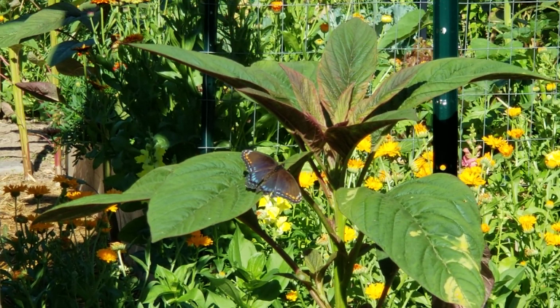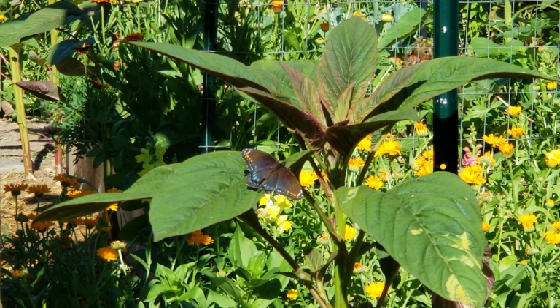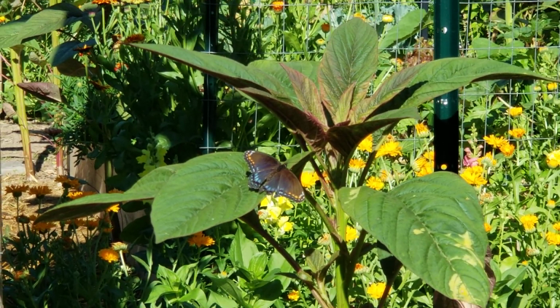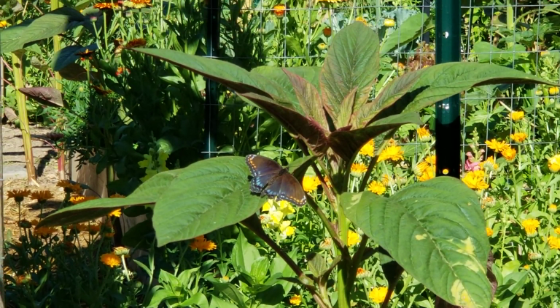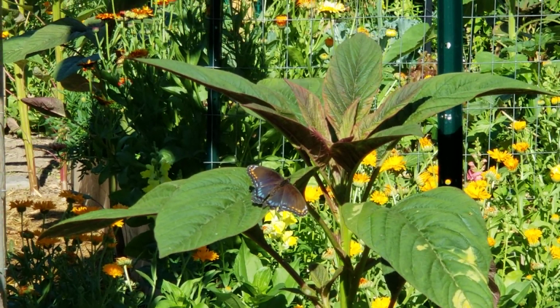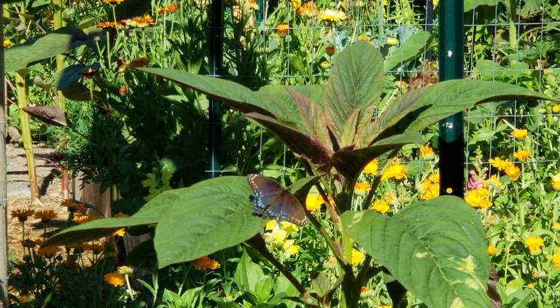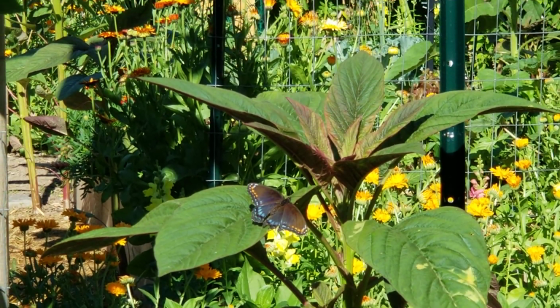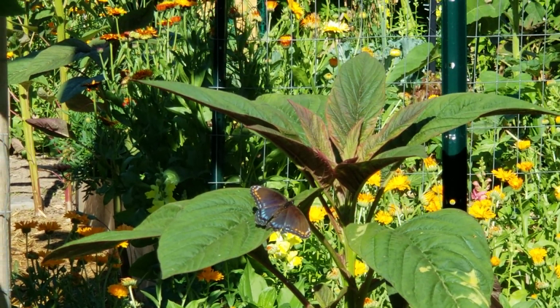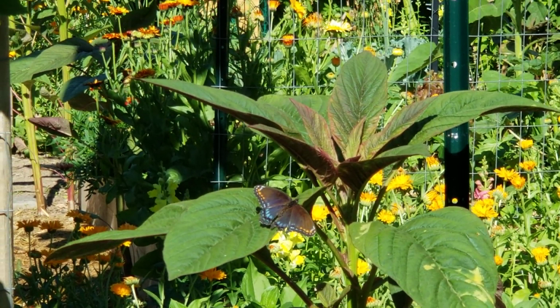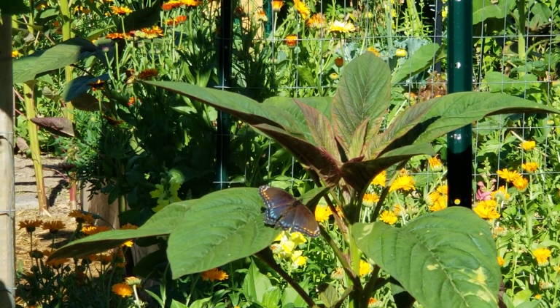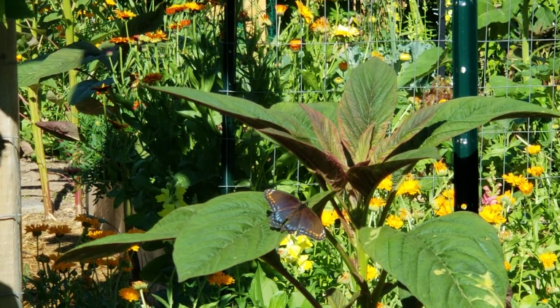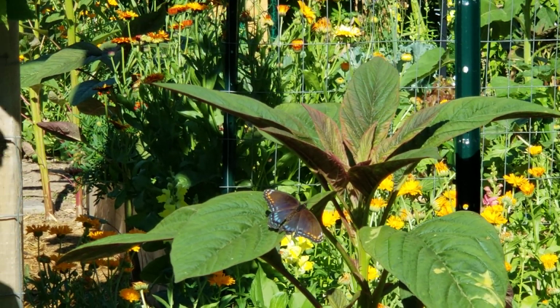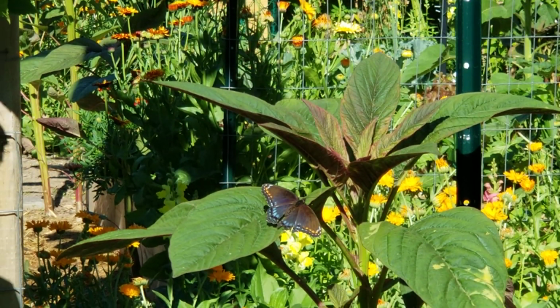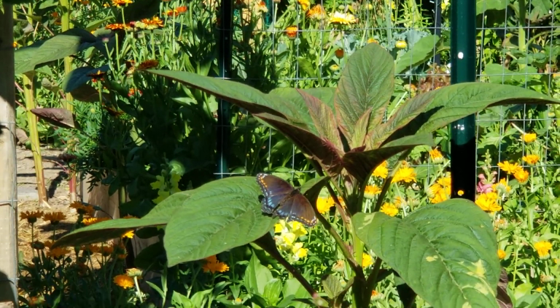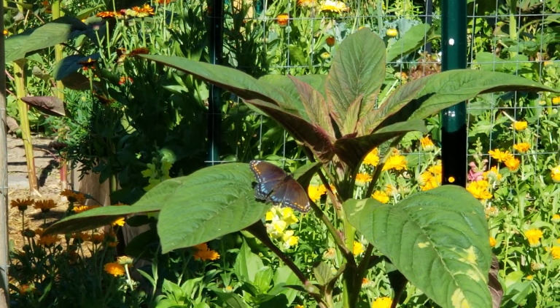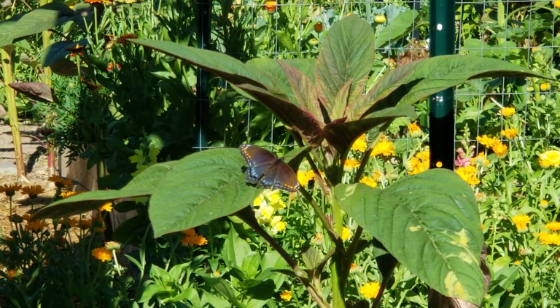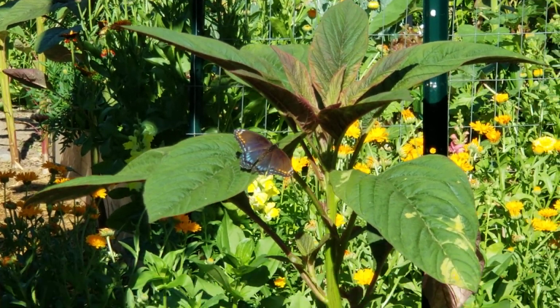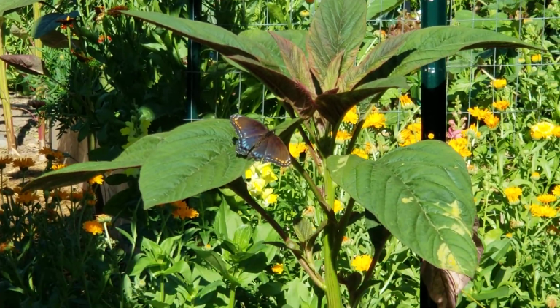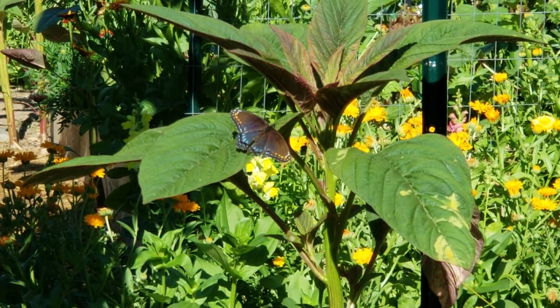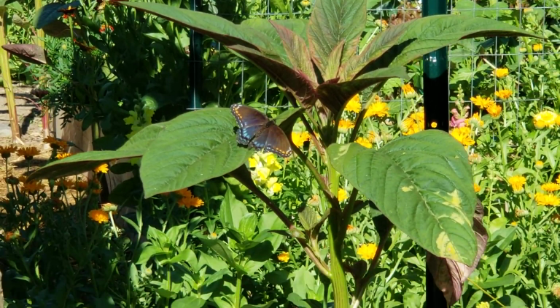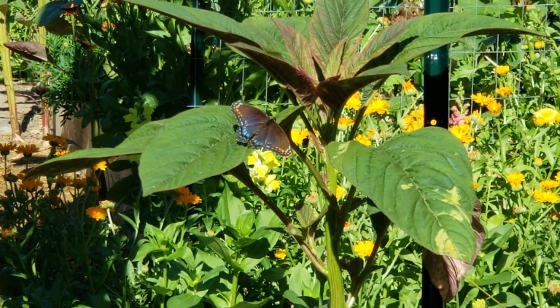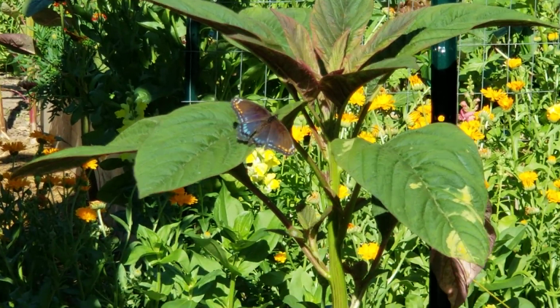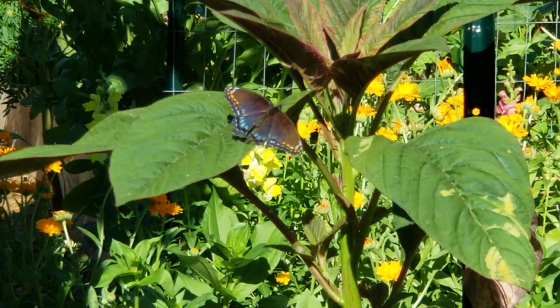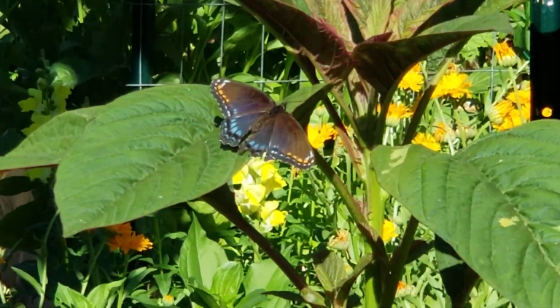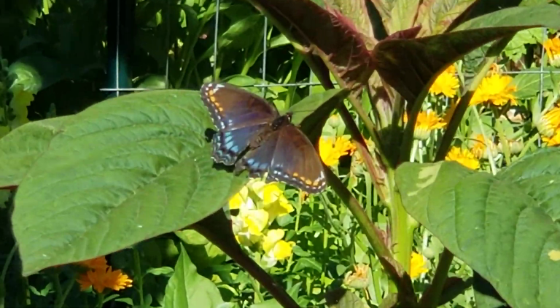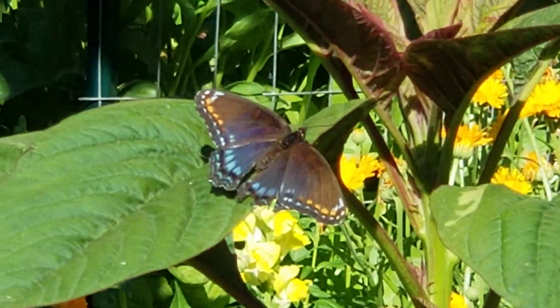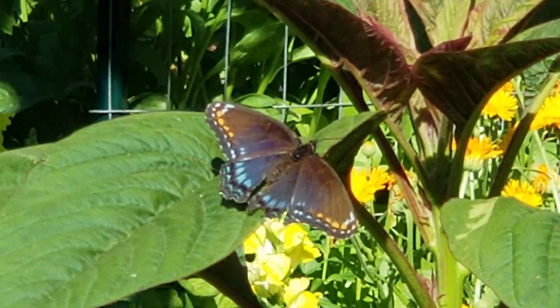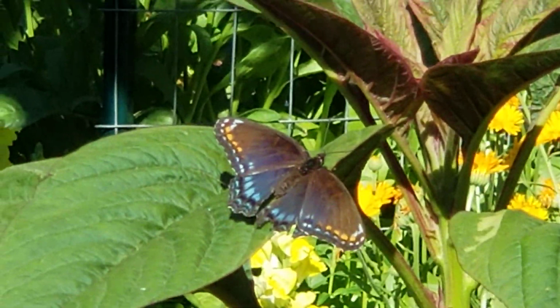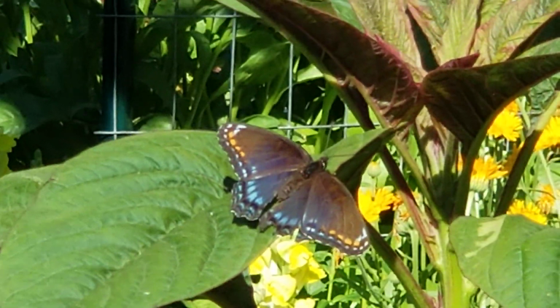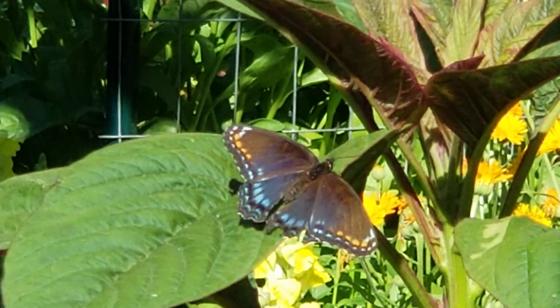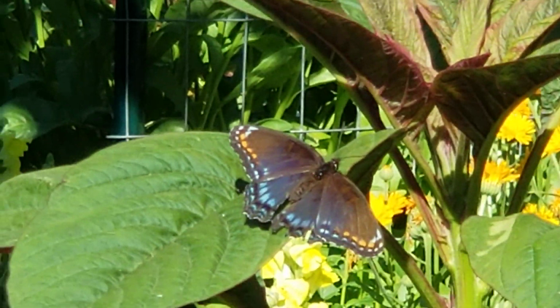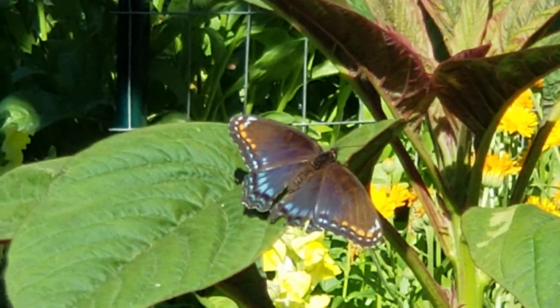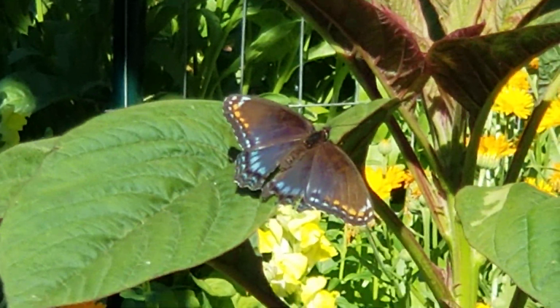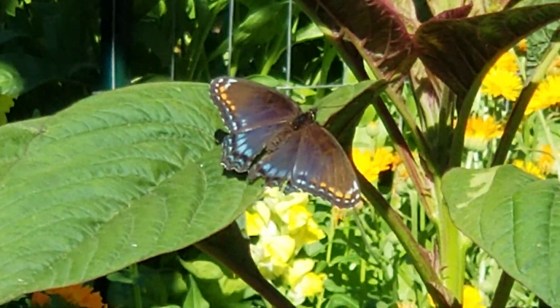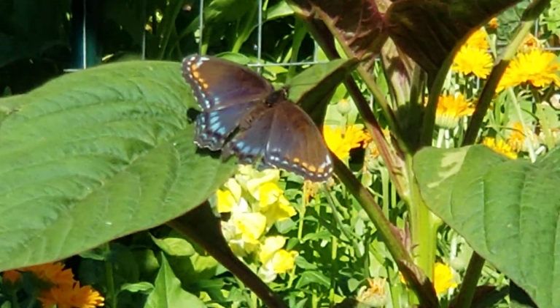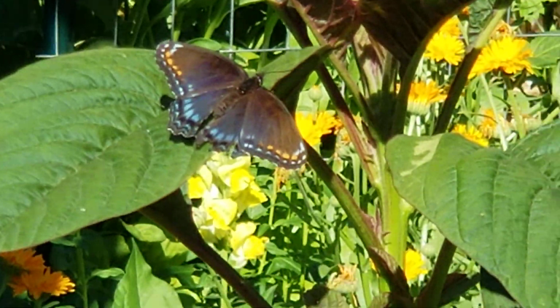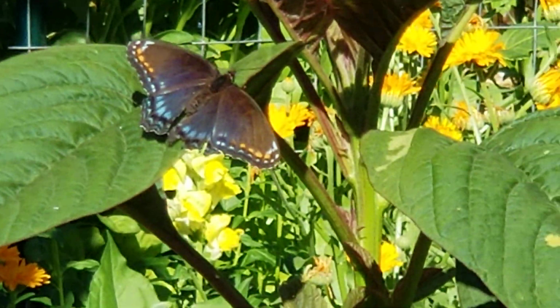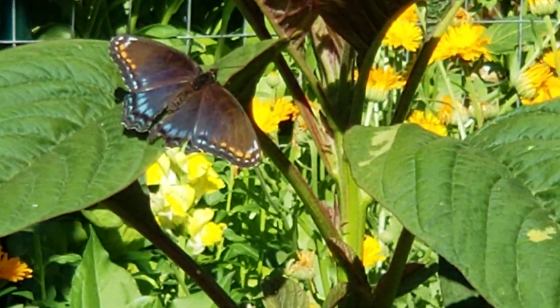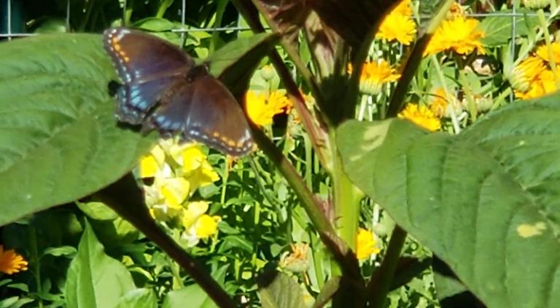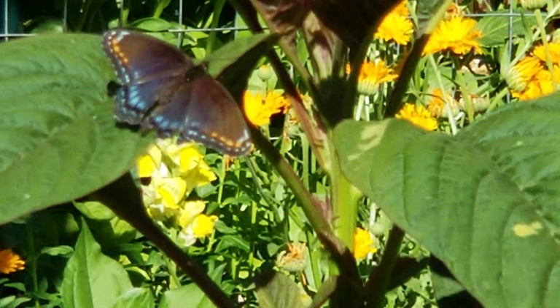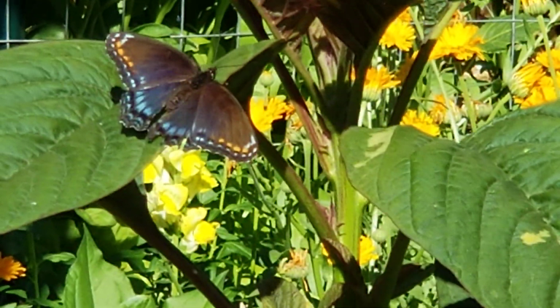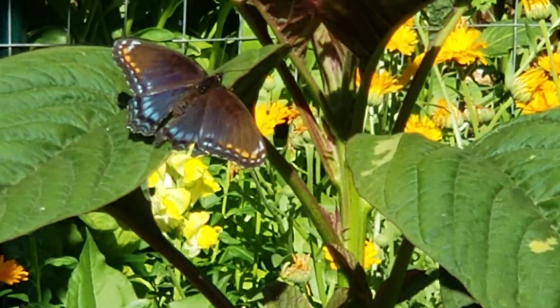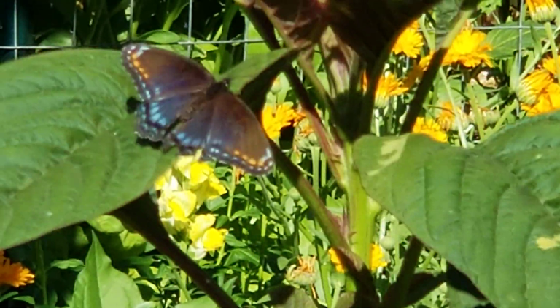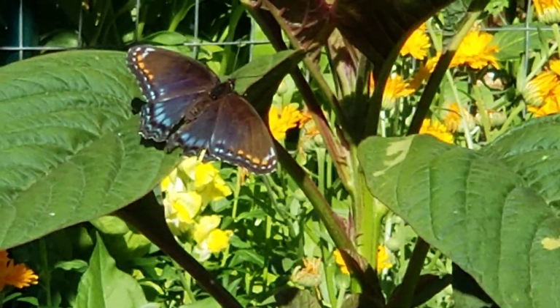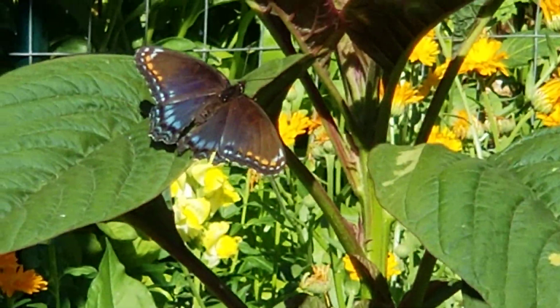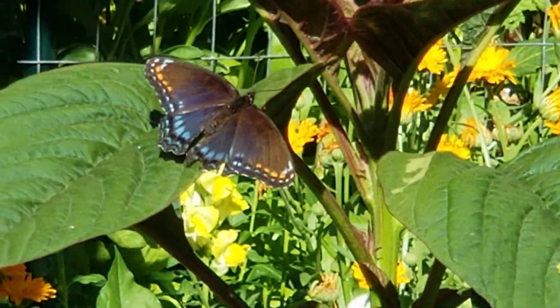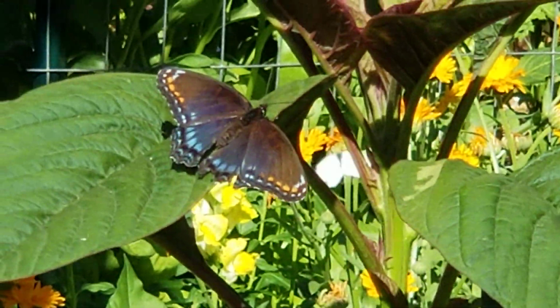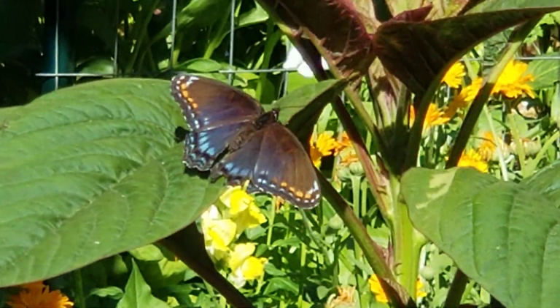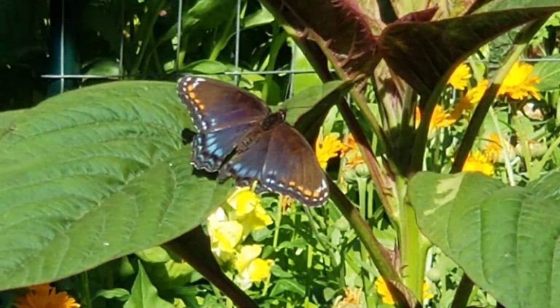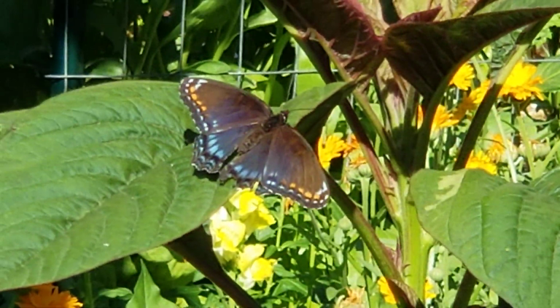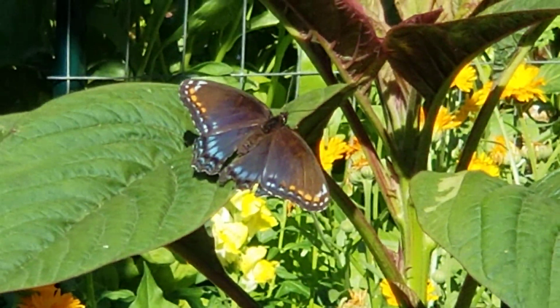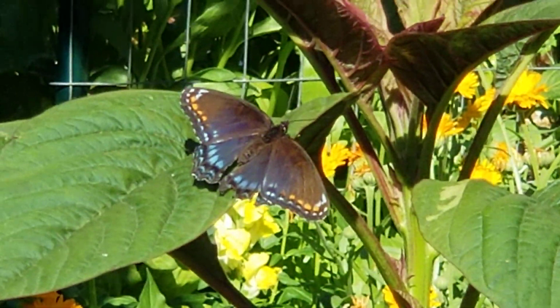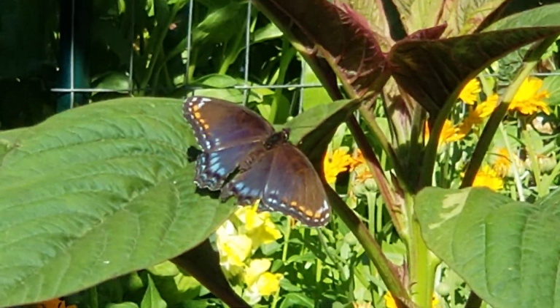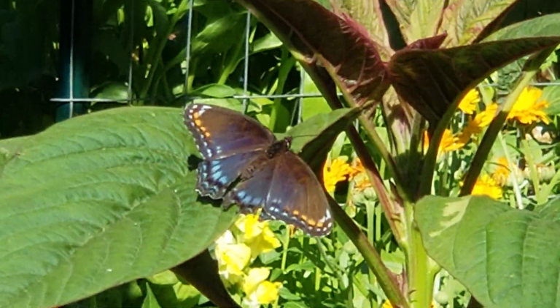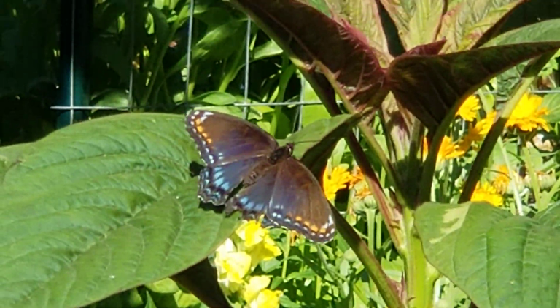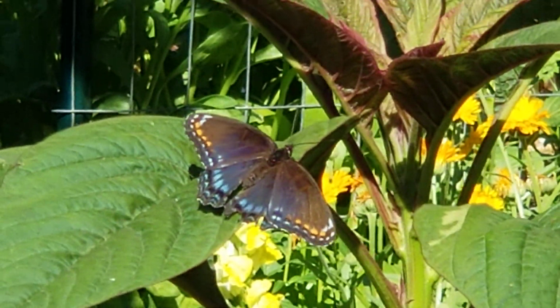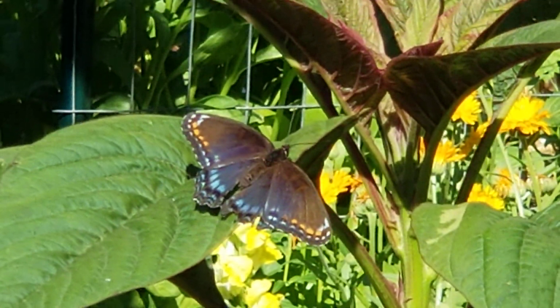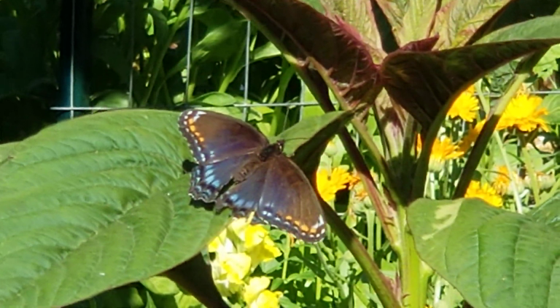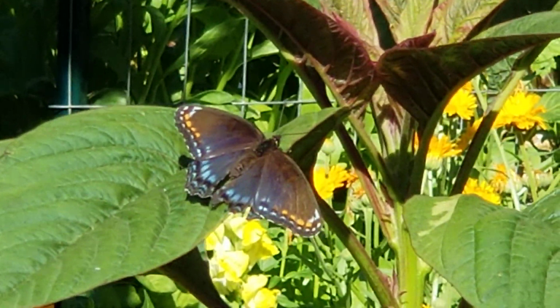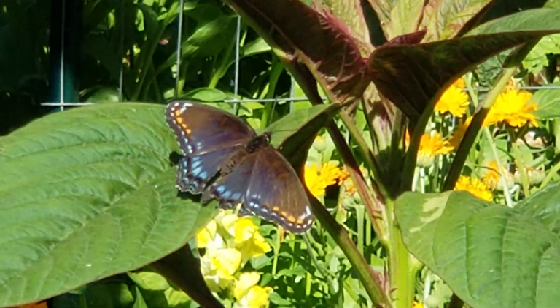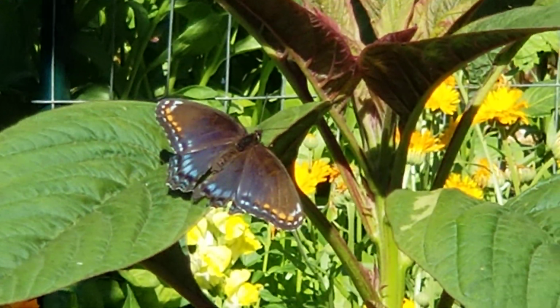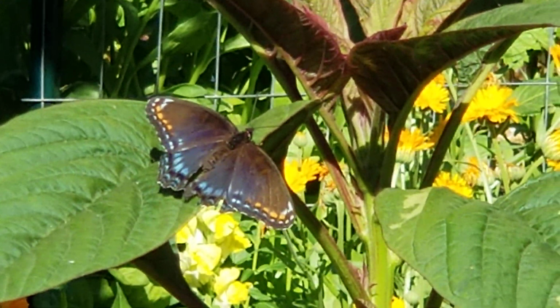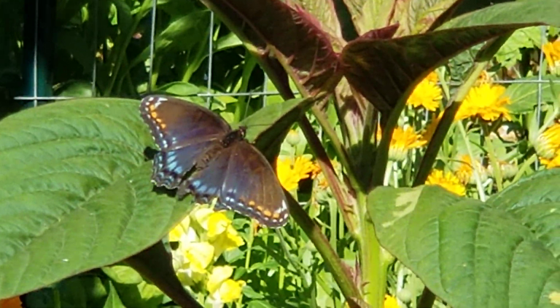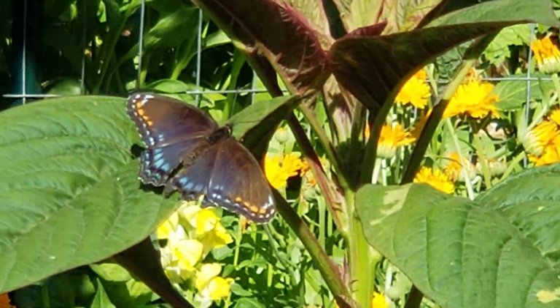Oh, butterfly! Is there a butterfly? What — in my amaranth! Wow, beautiful, beautiful!